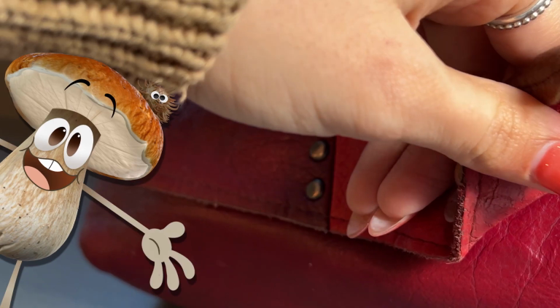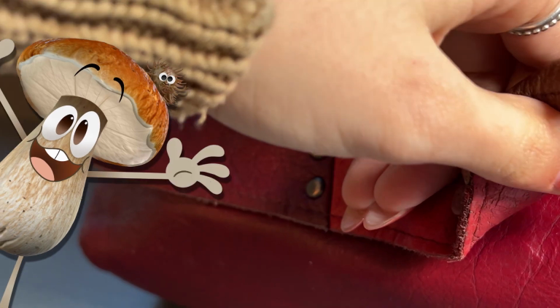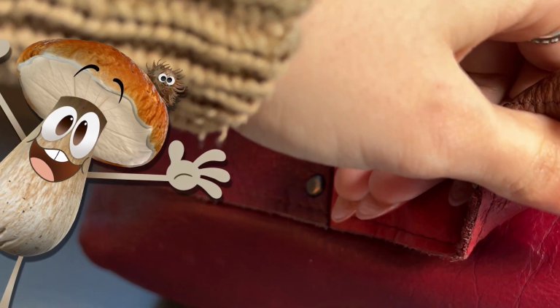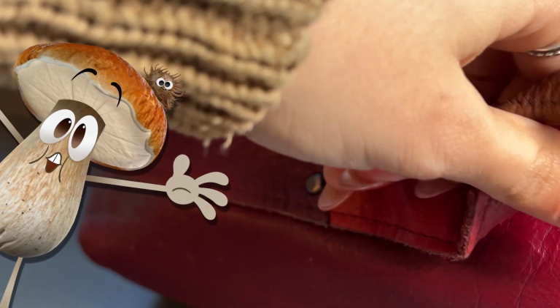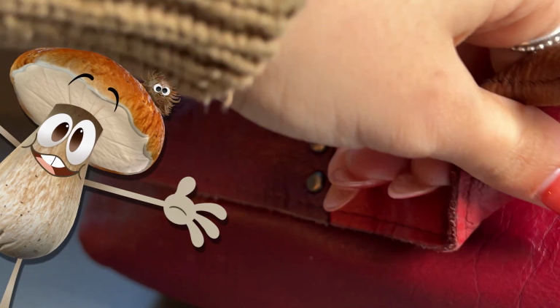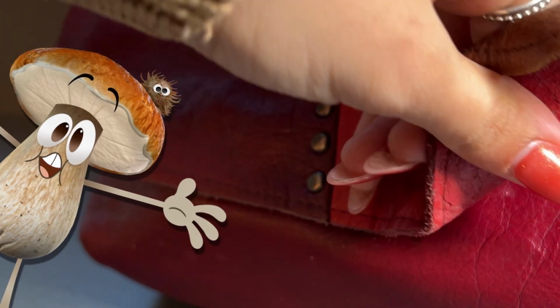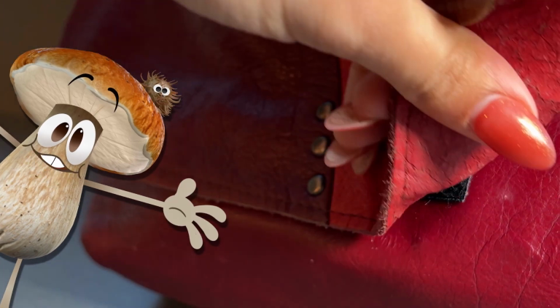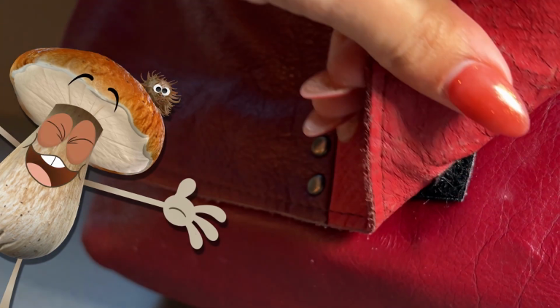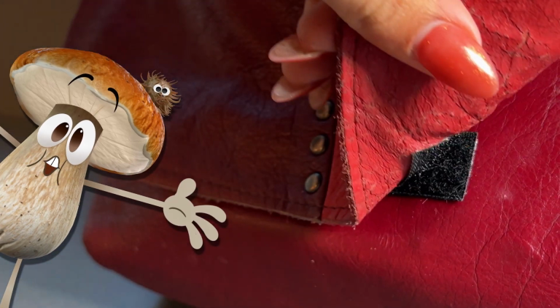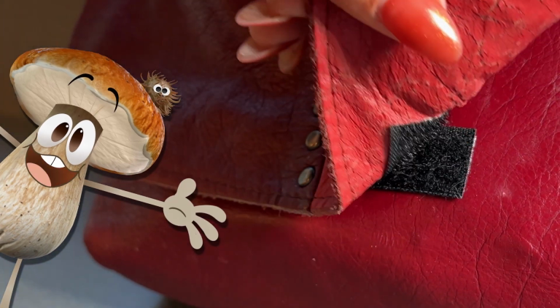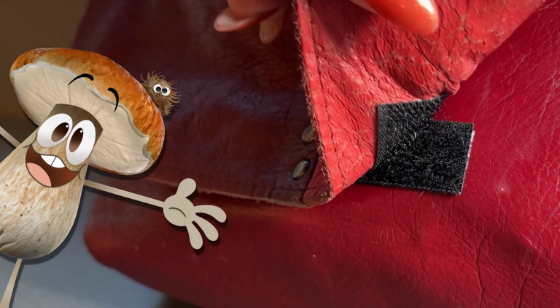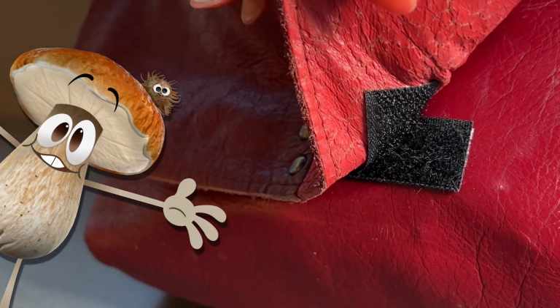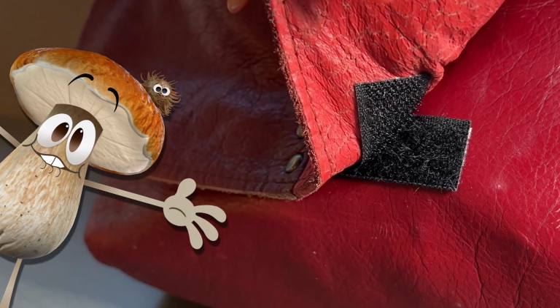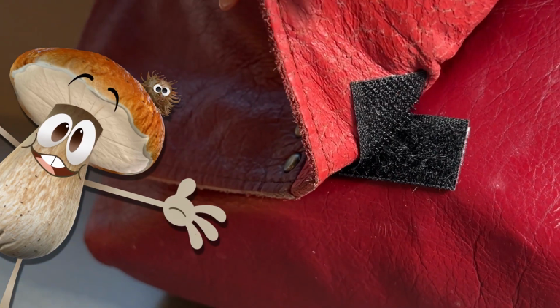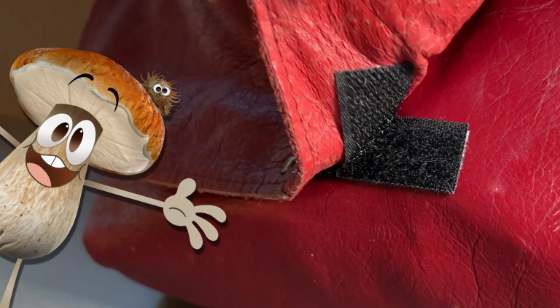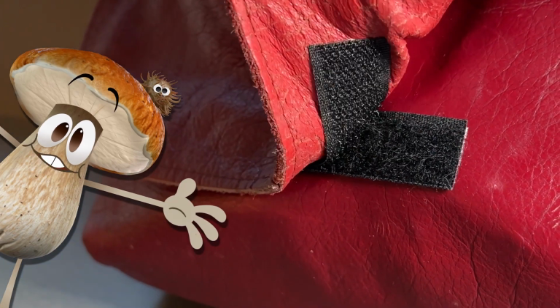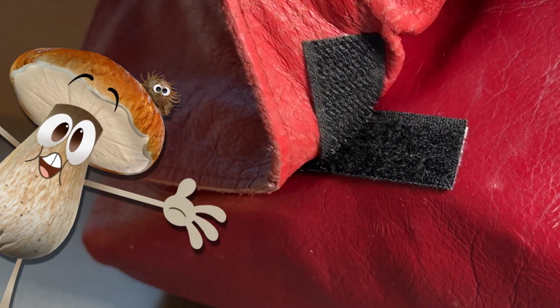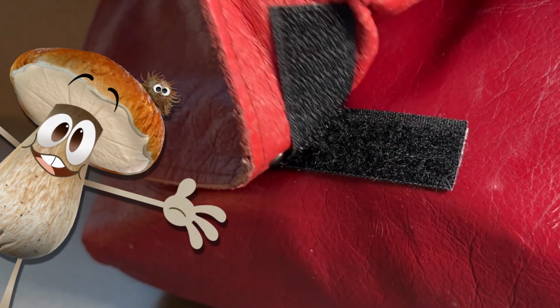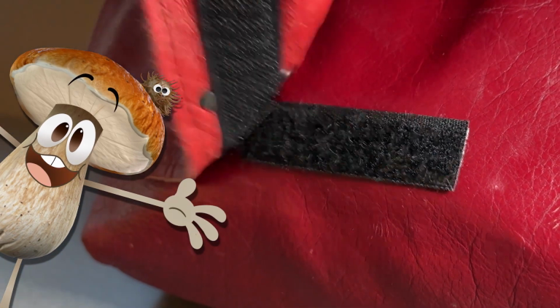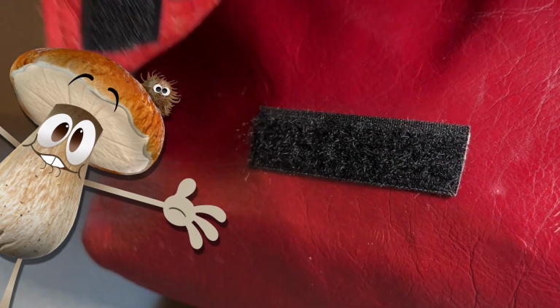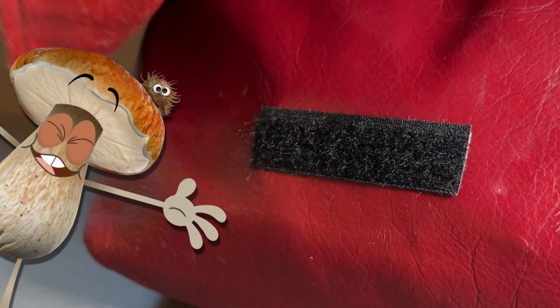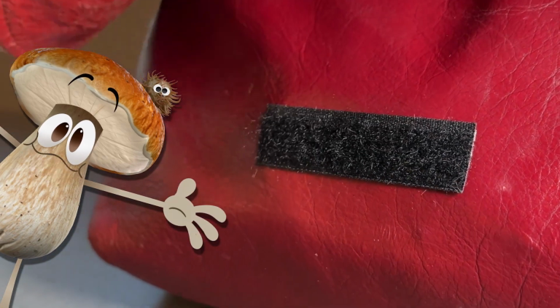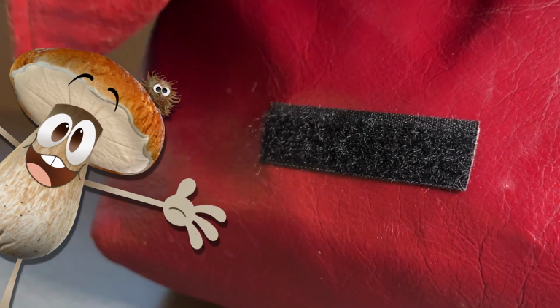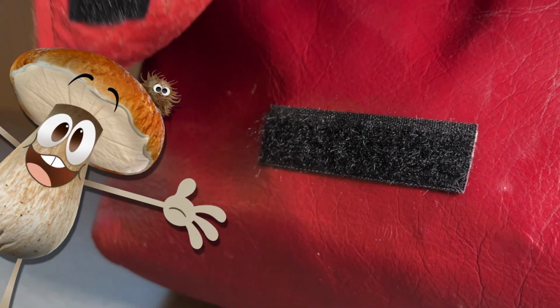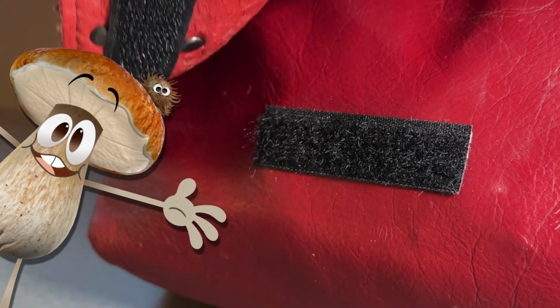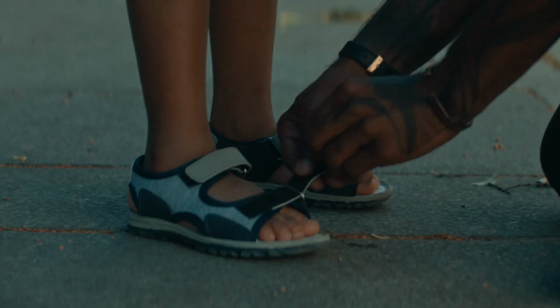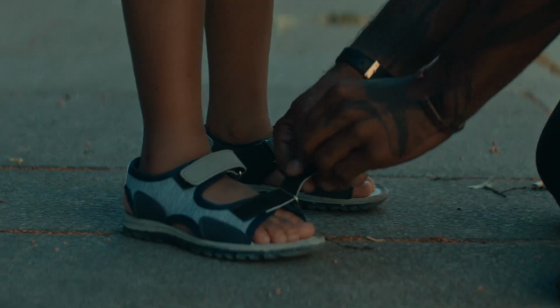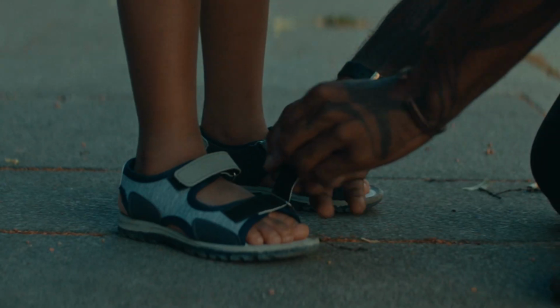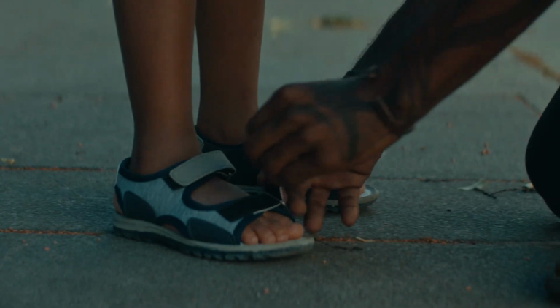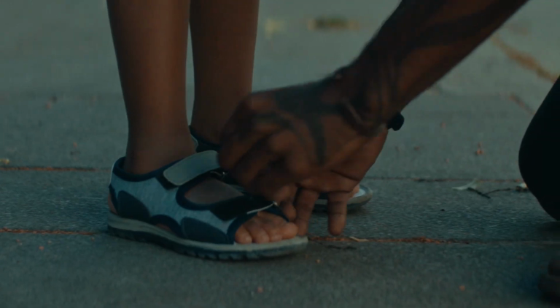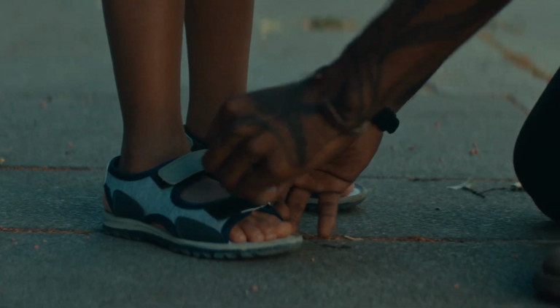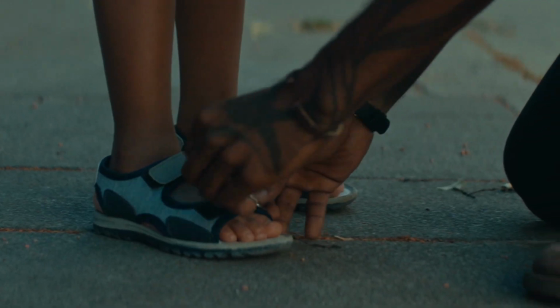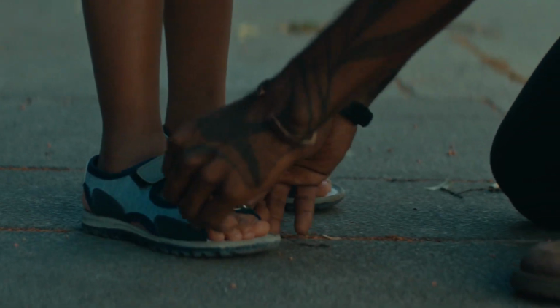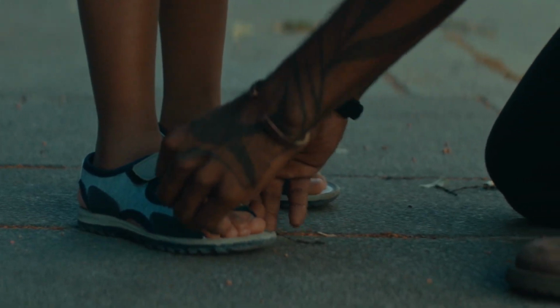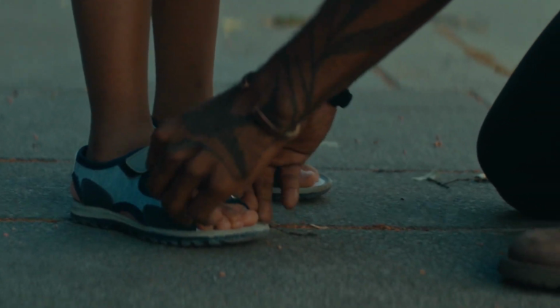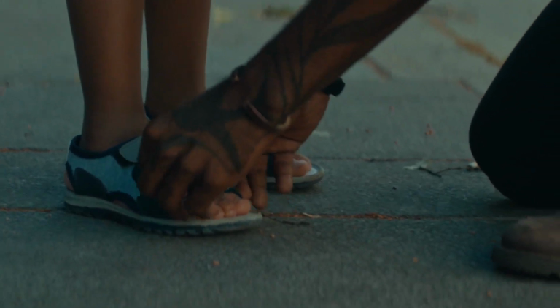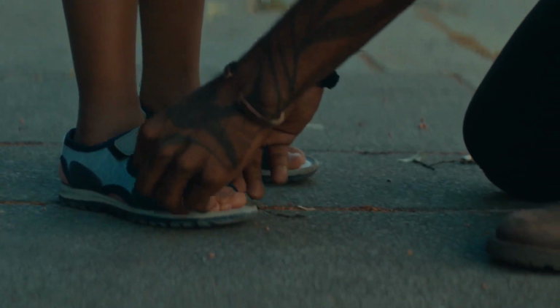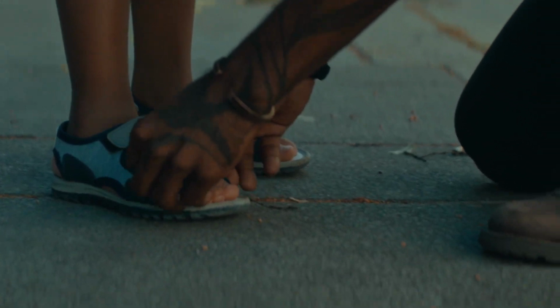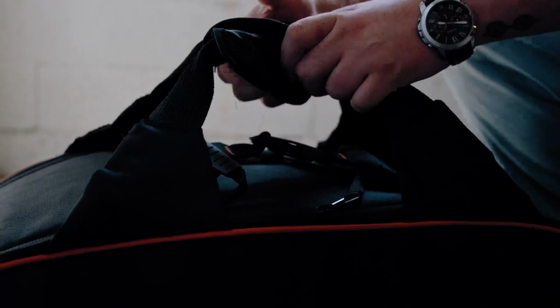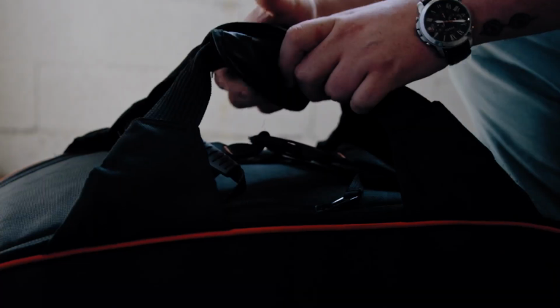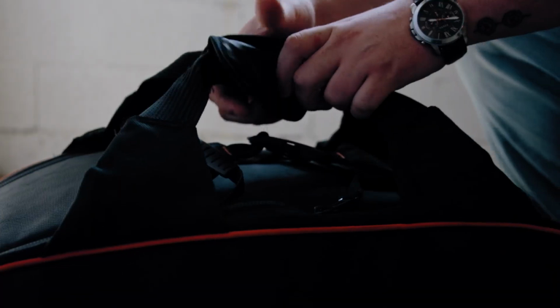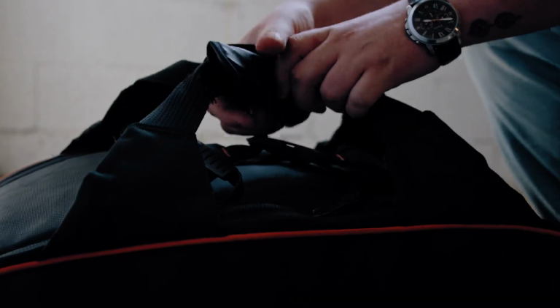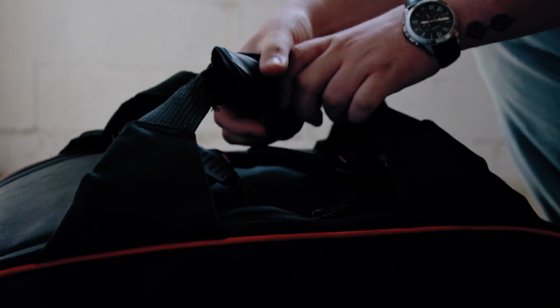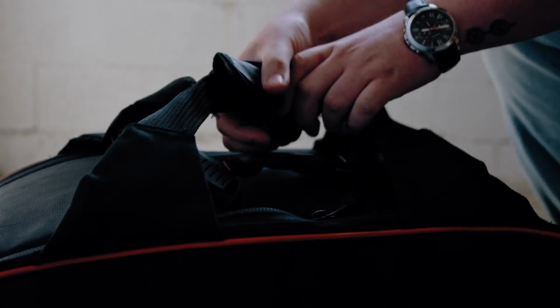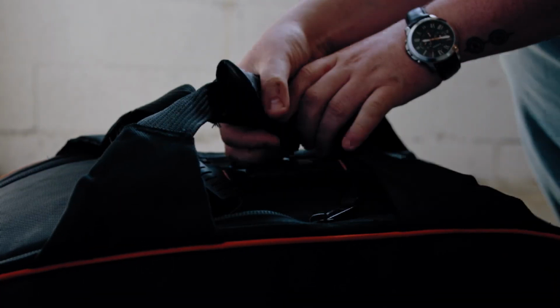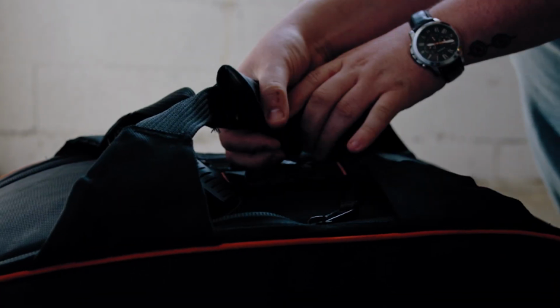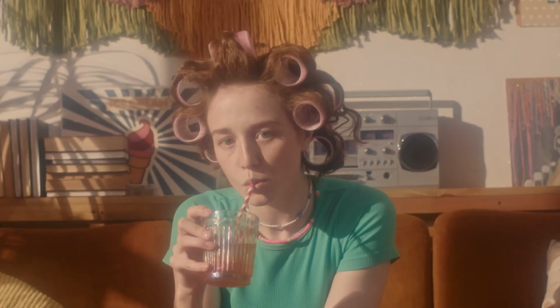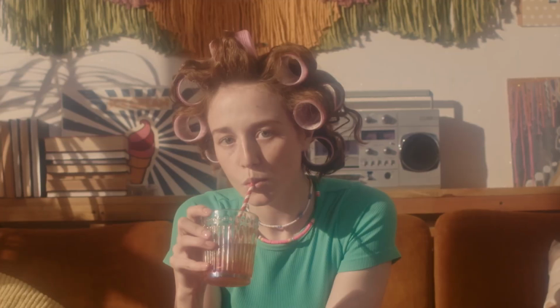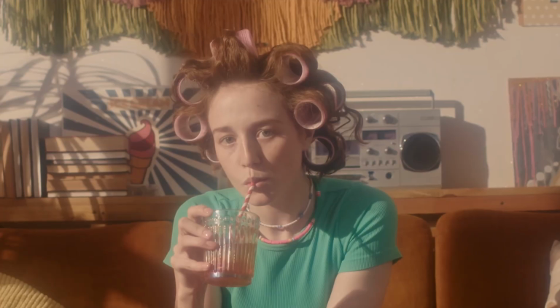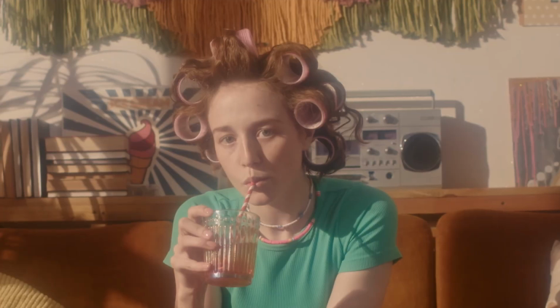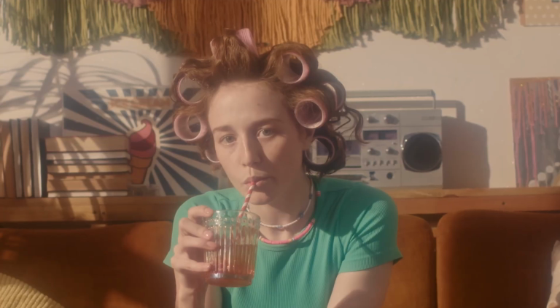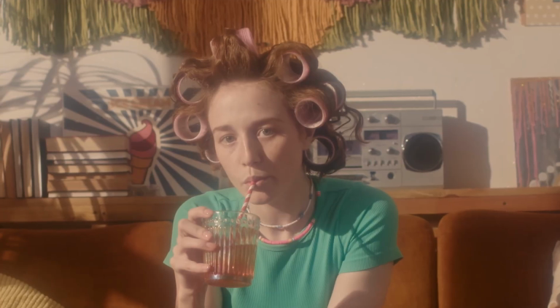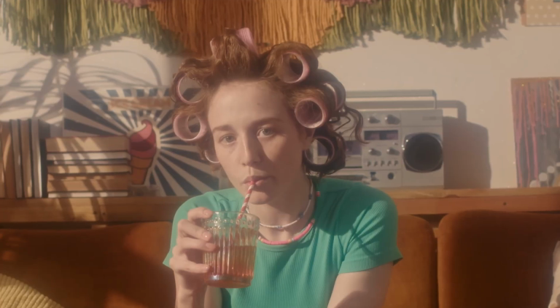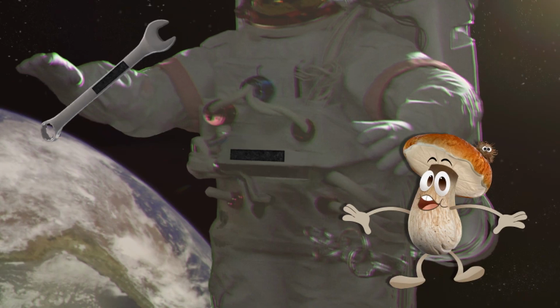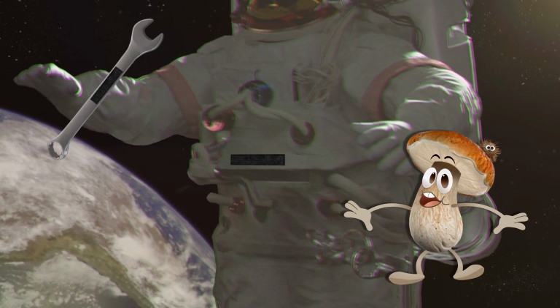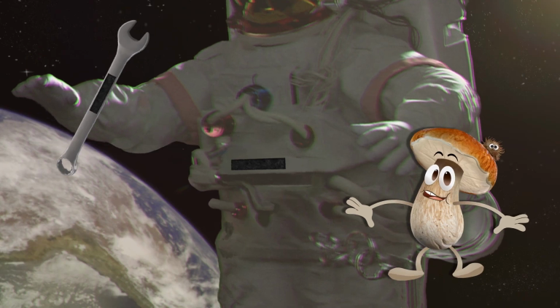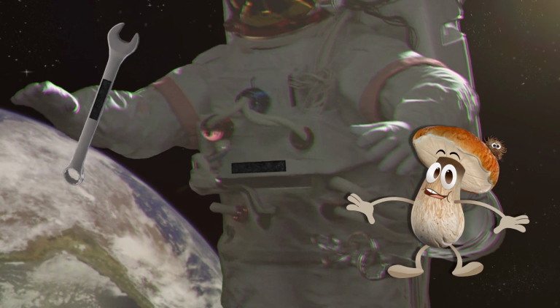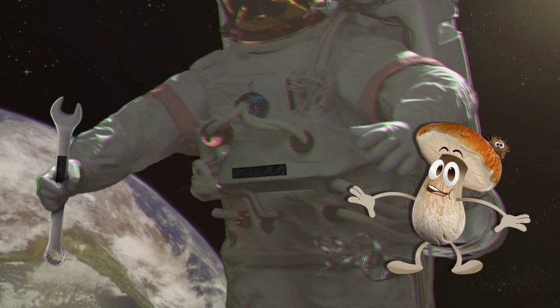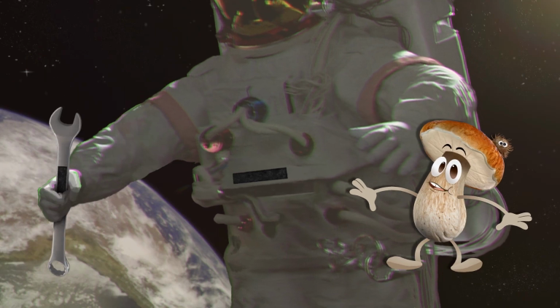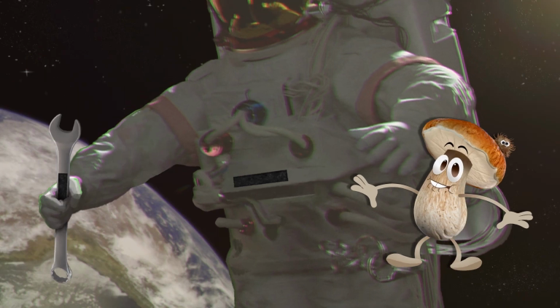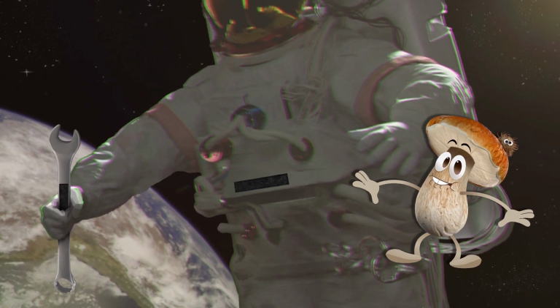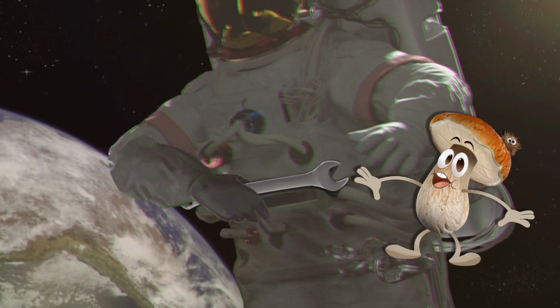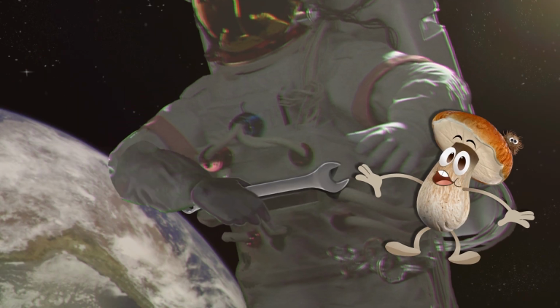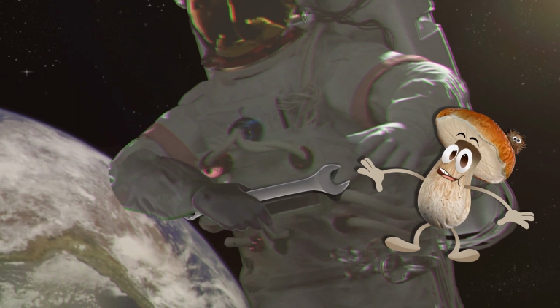And now the hook-and-loop fastener is used everywhere — on shoes and clothing, bags, tools, and even in space.